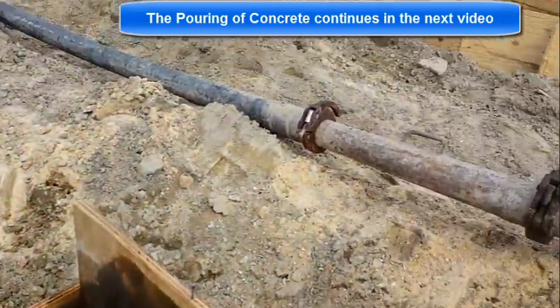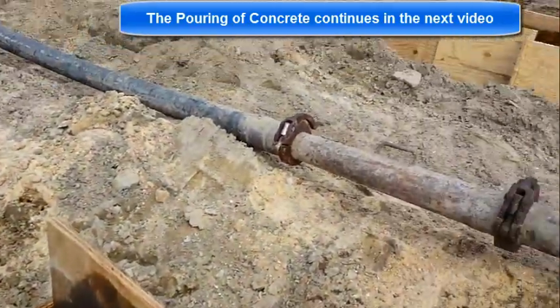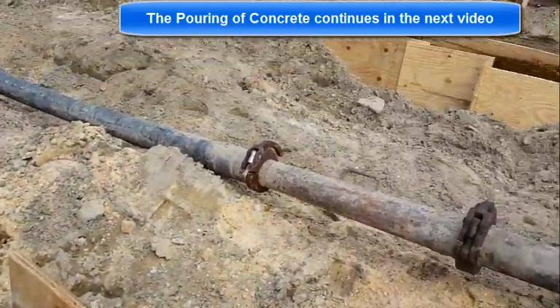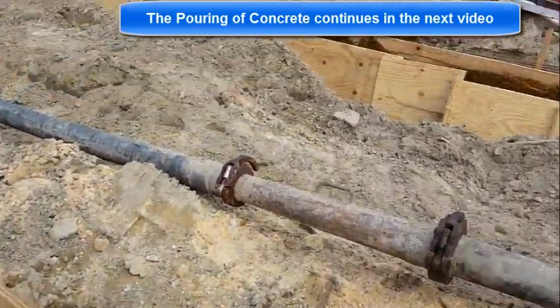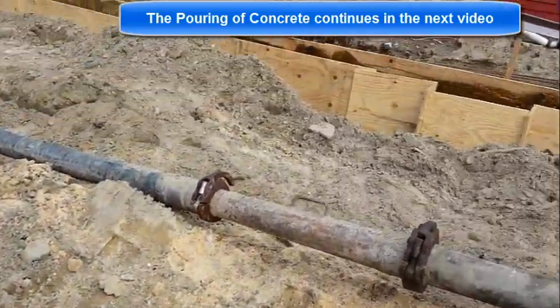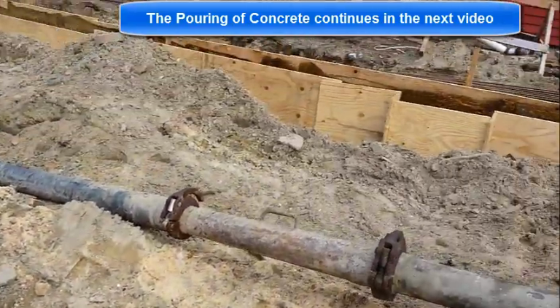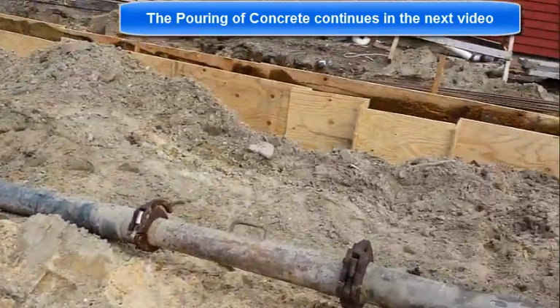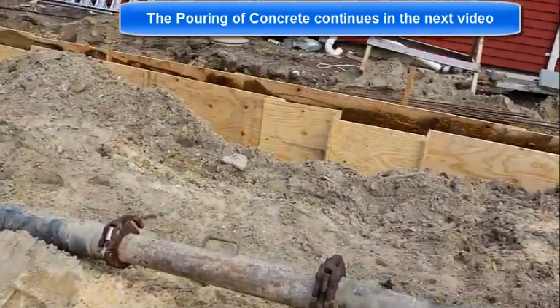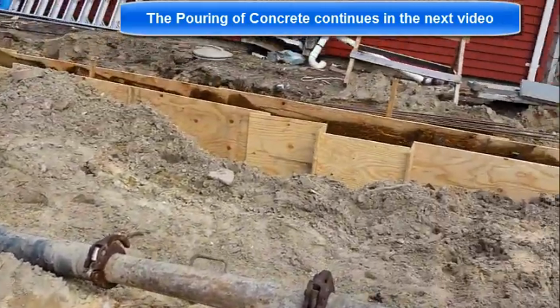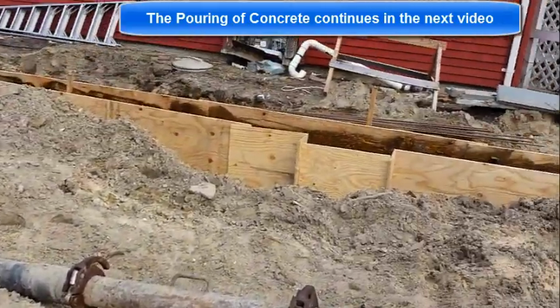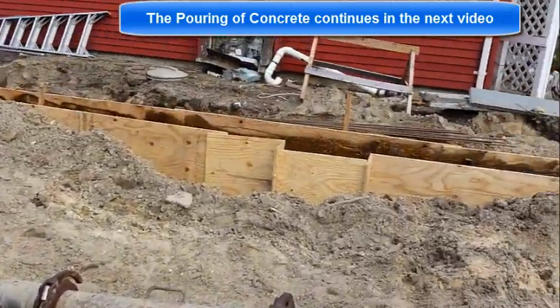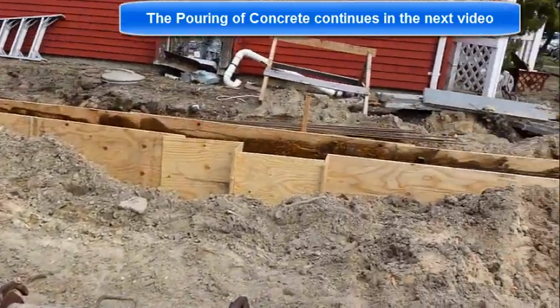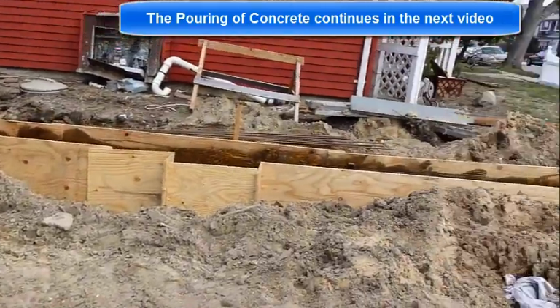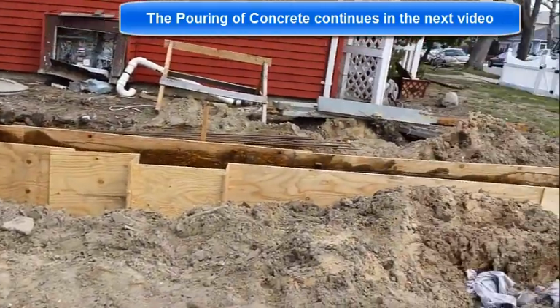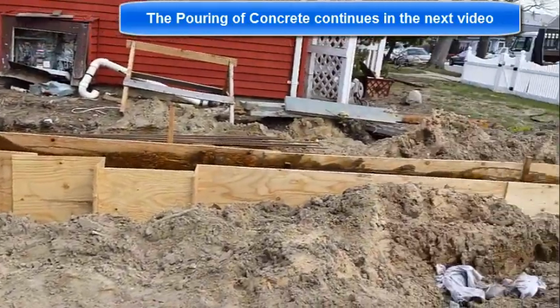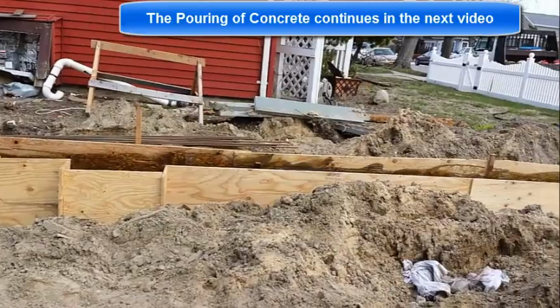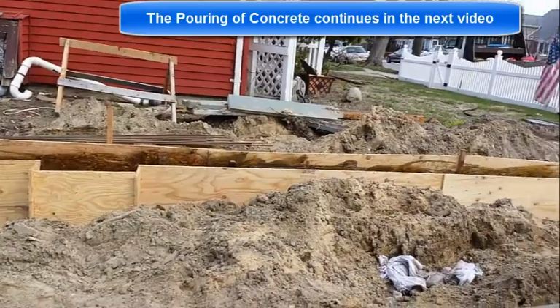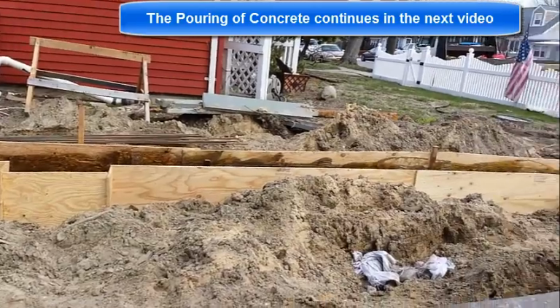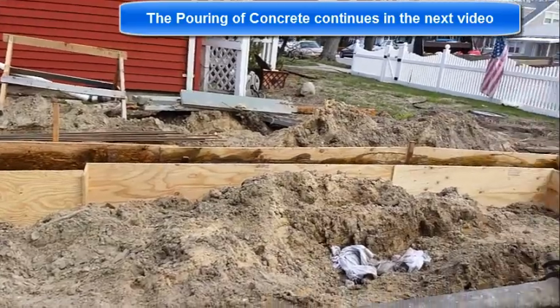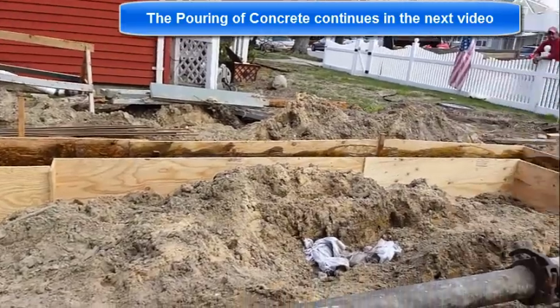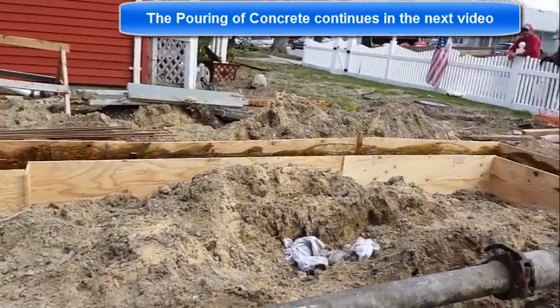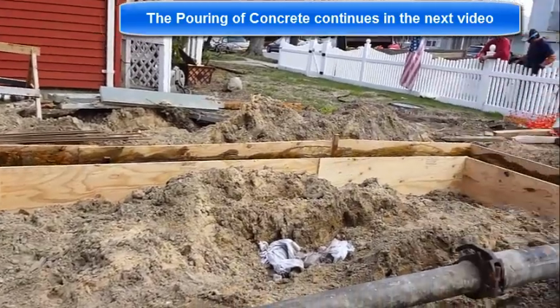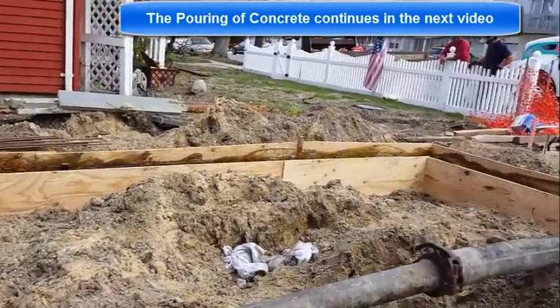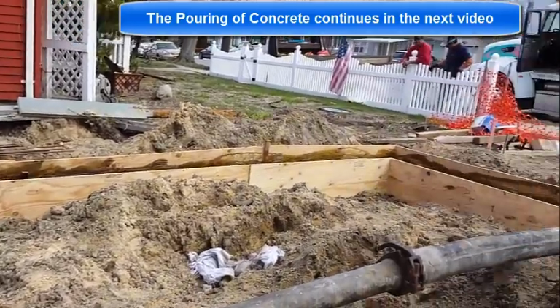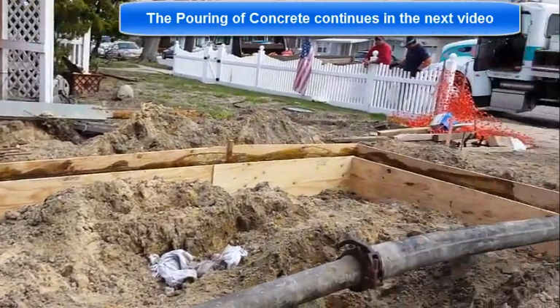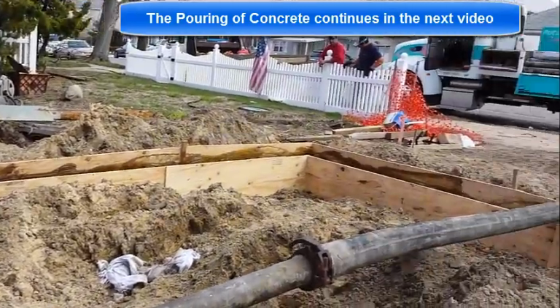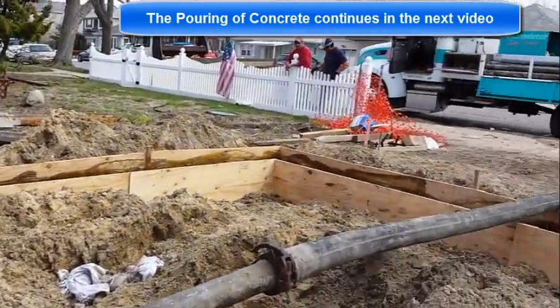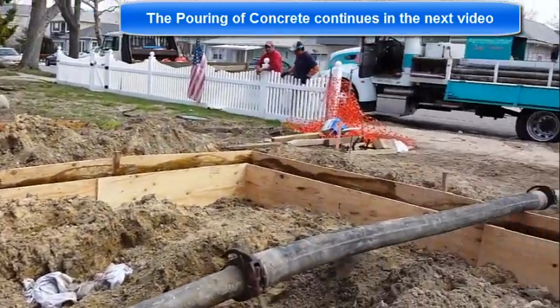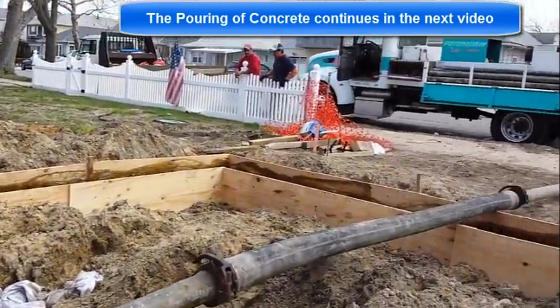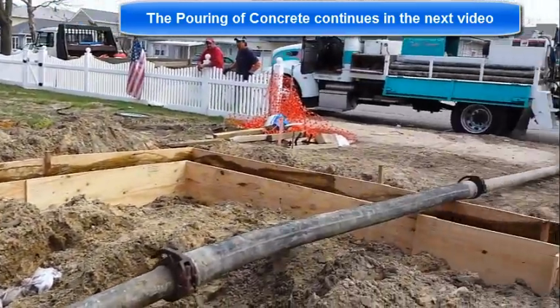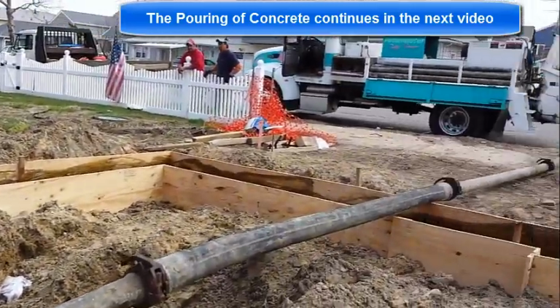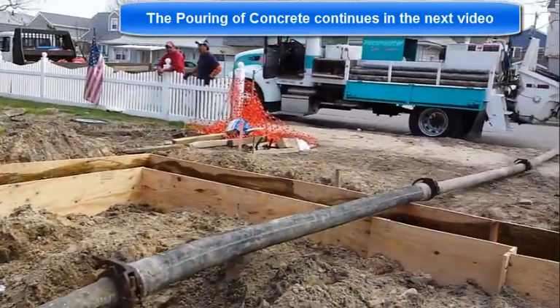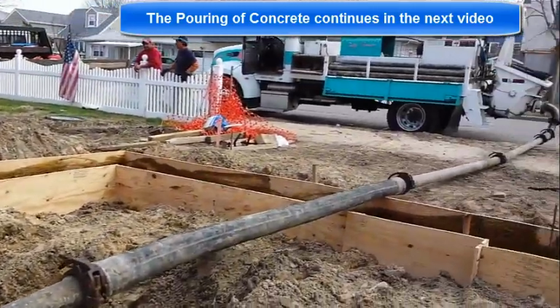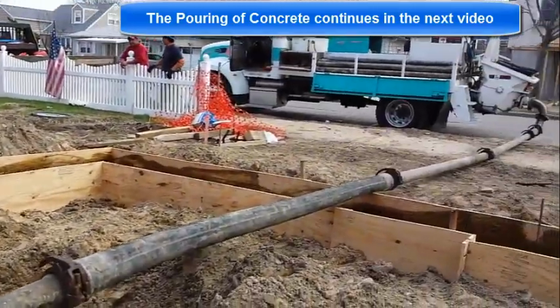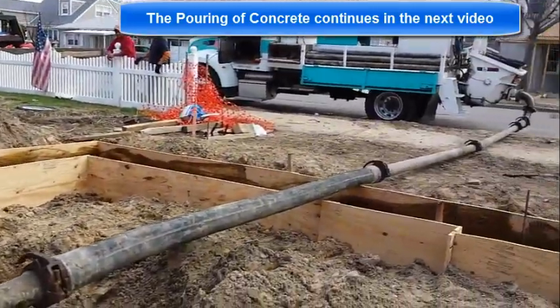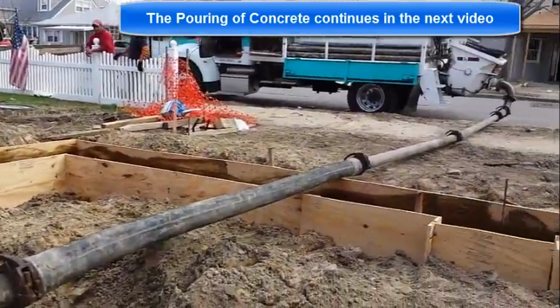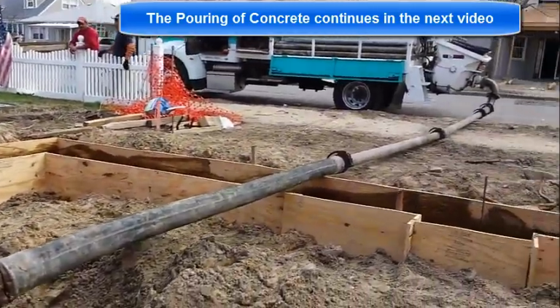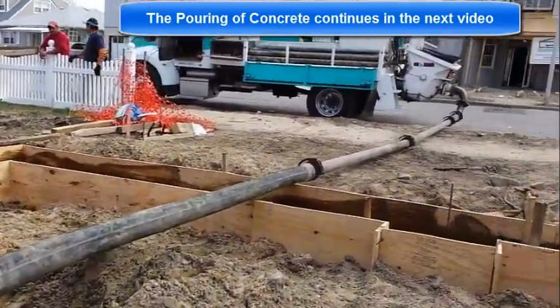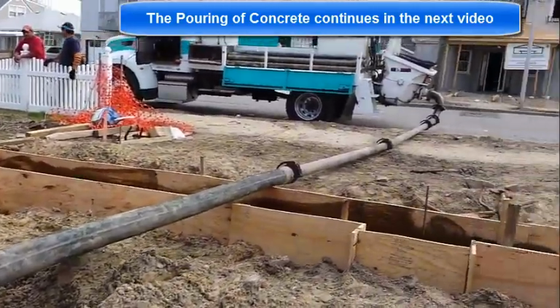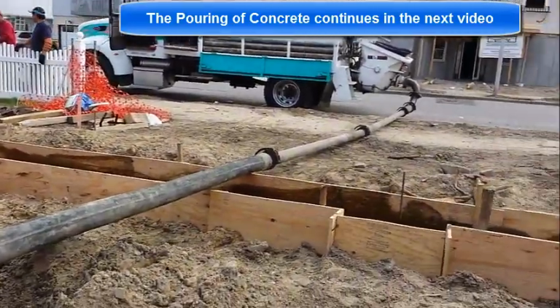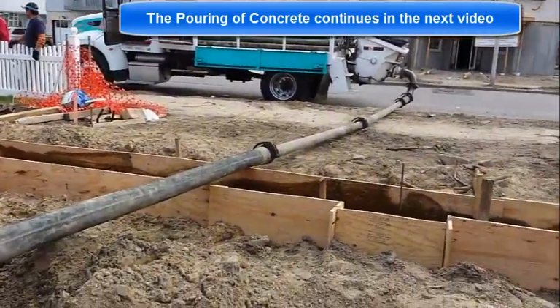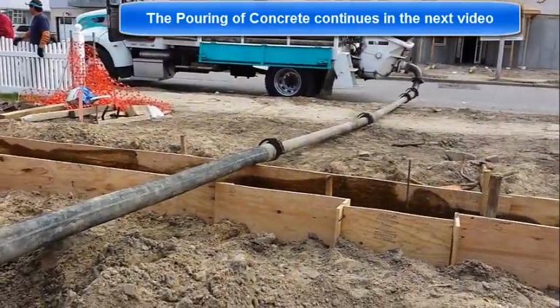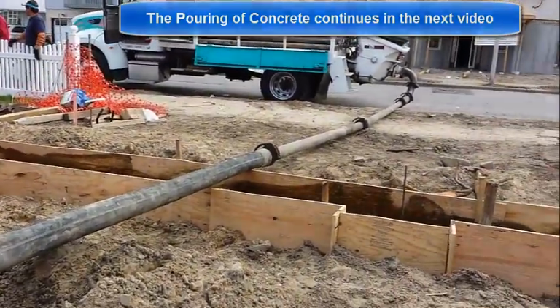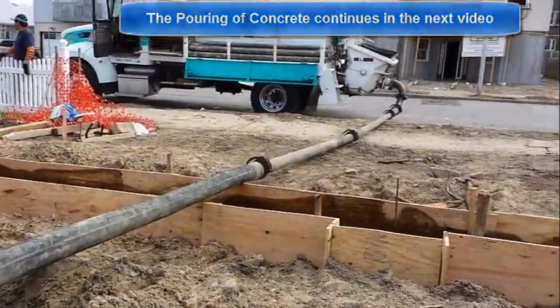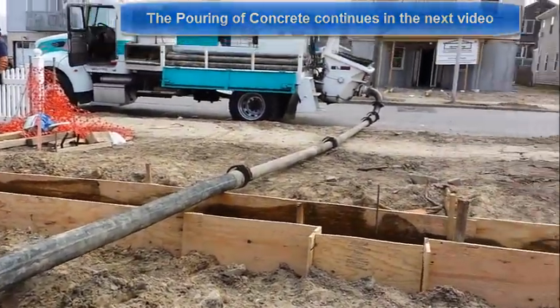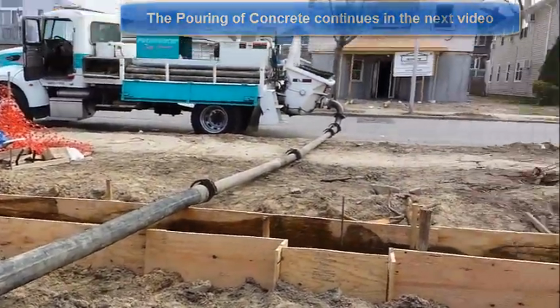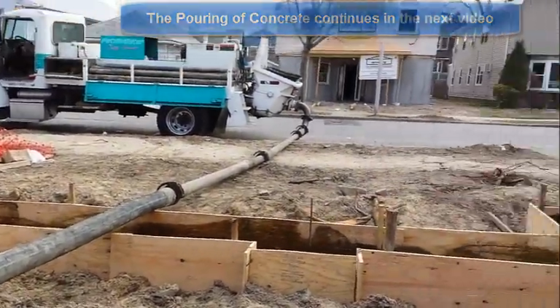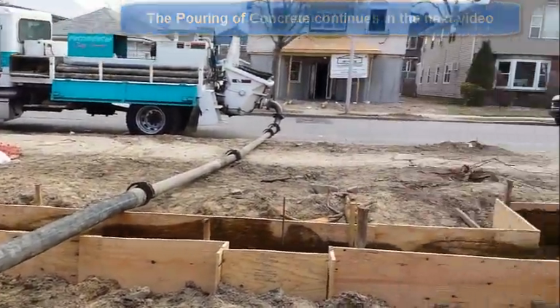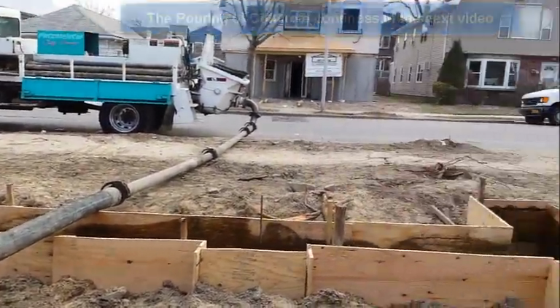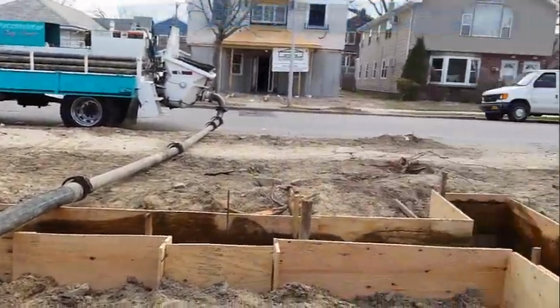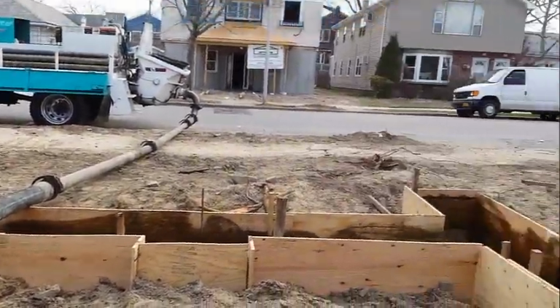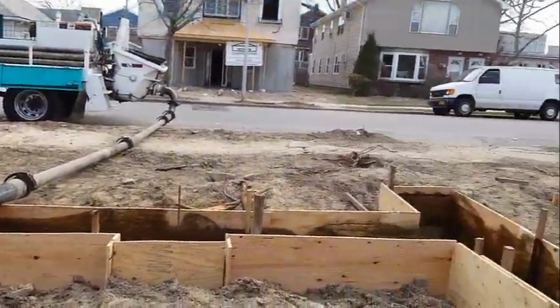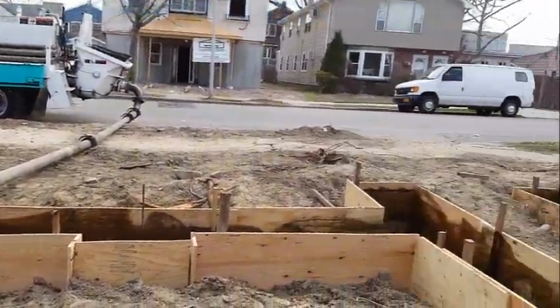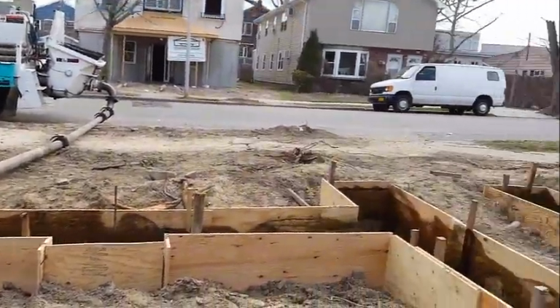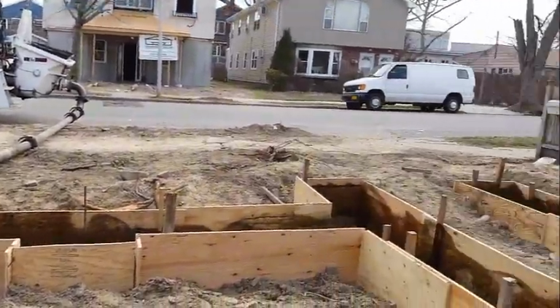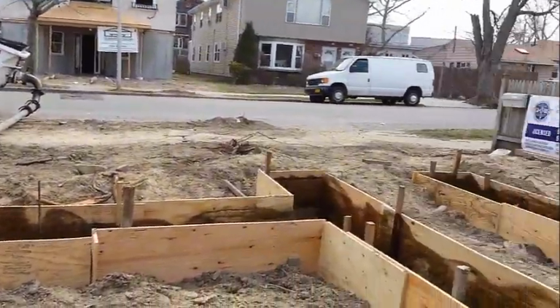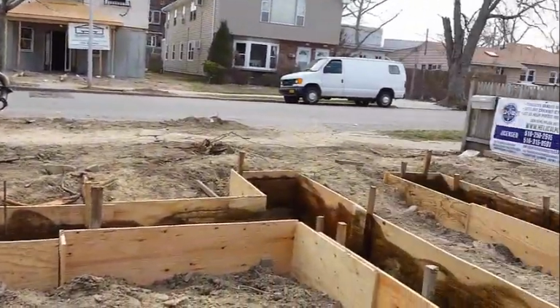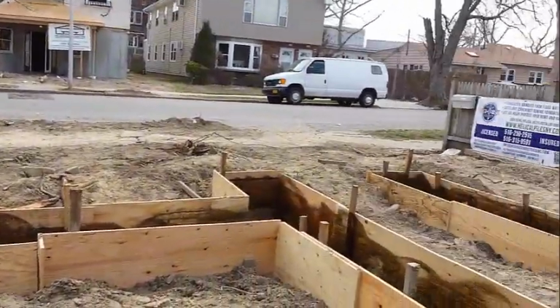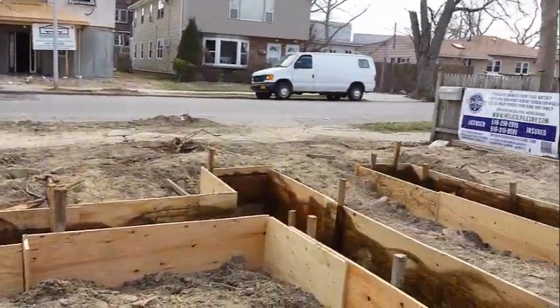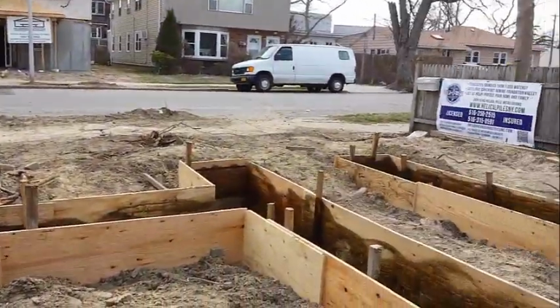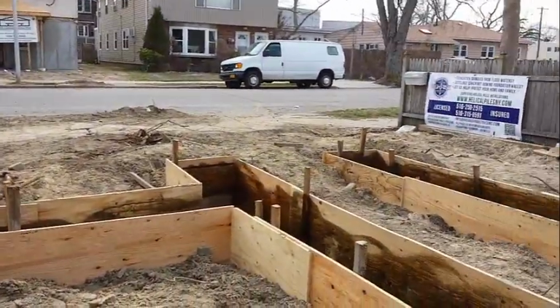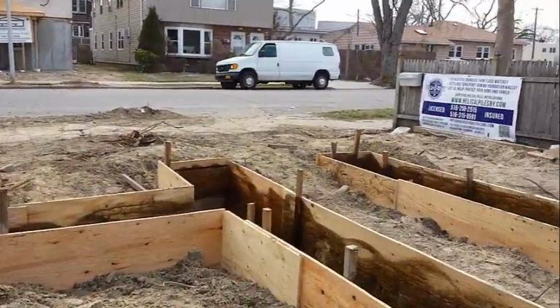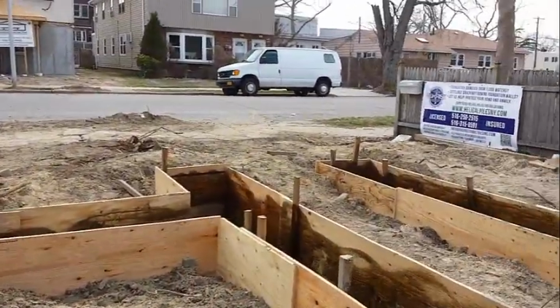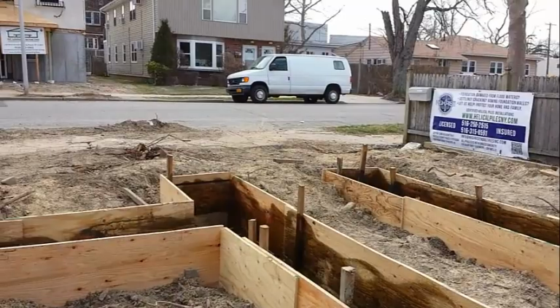I'm going to start and continue filming when the concrete gets here, and I'm going to film a little bit about the pour.